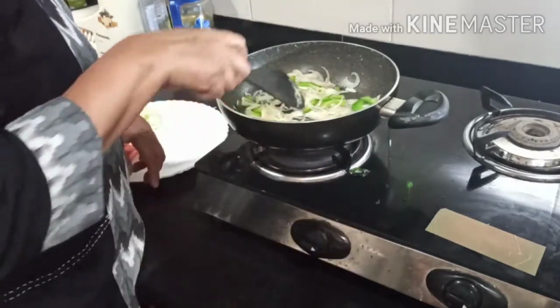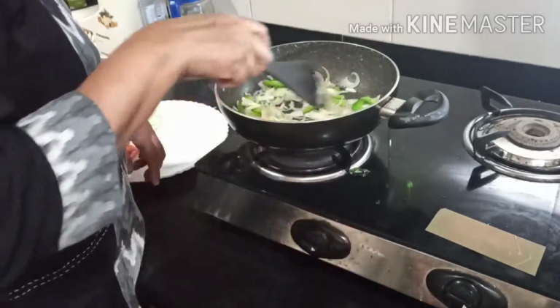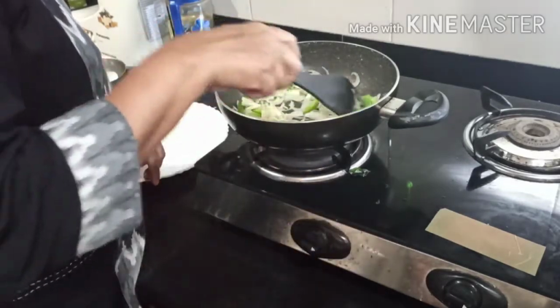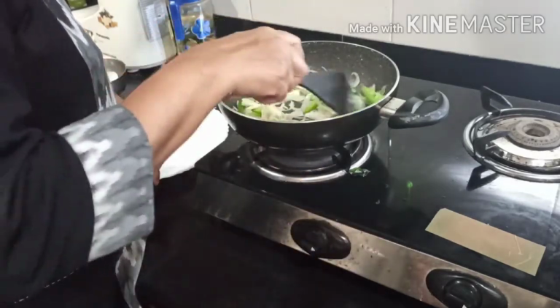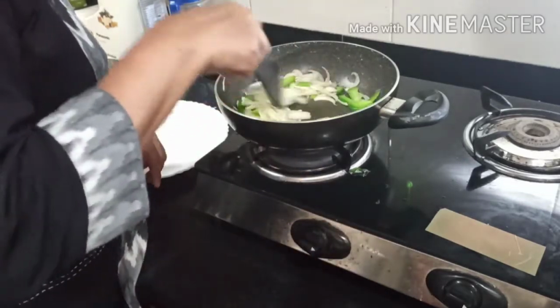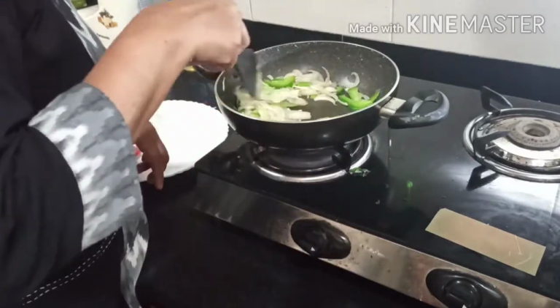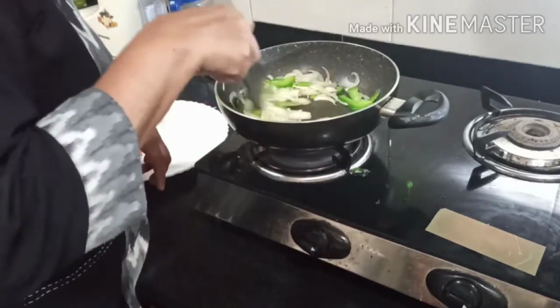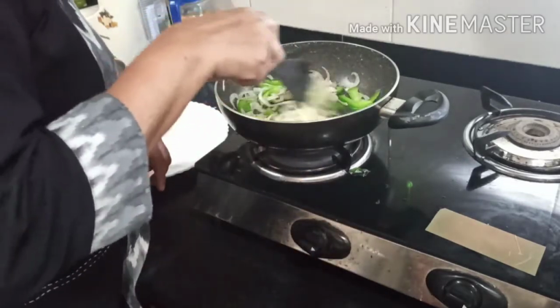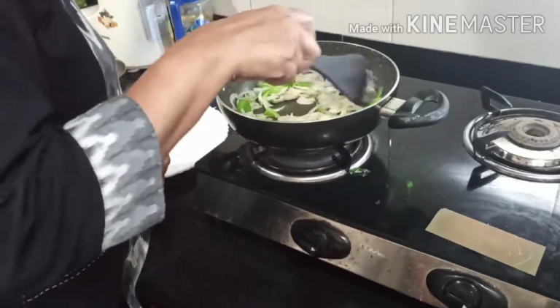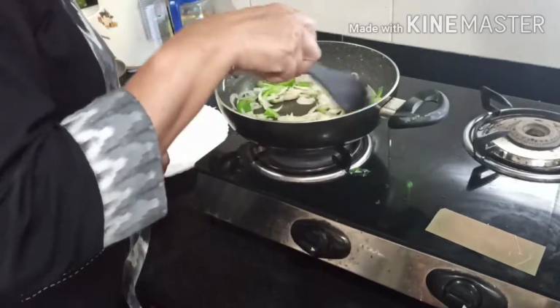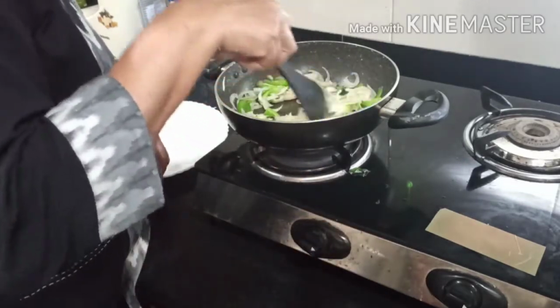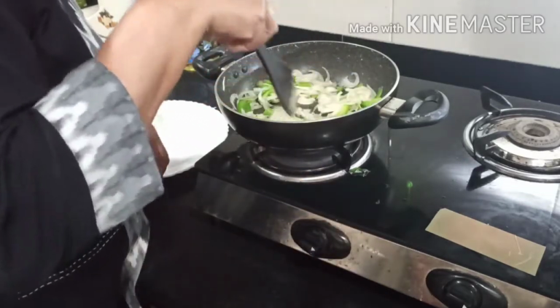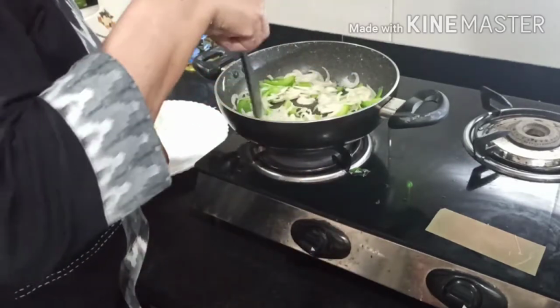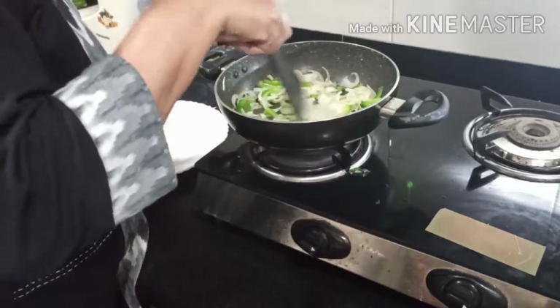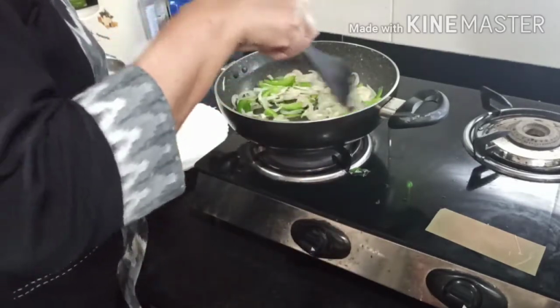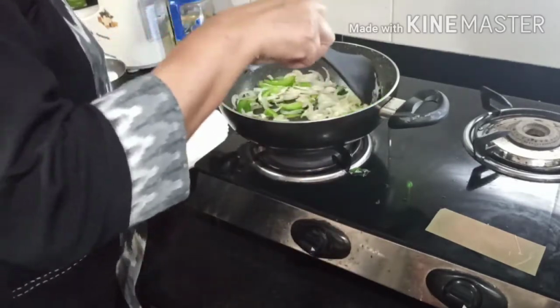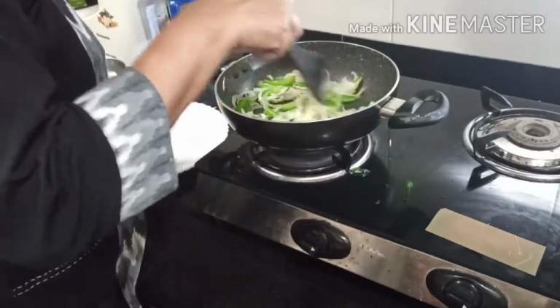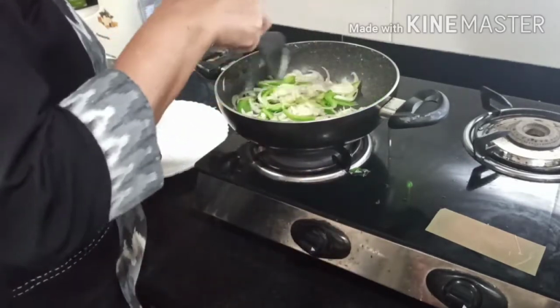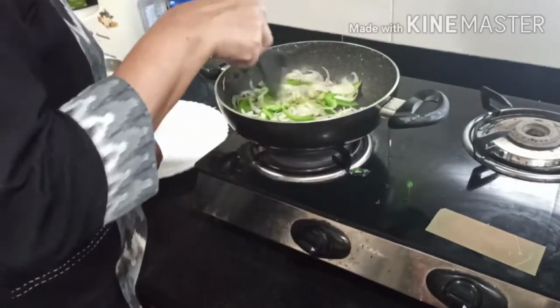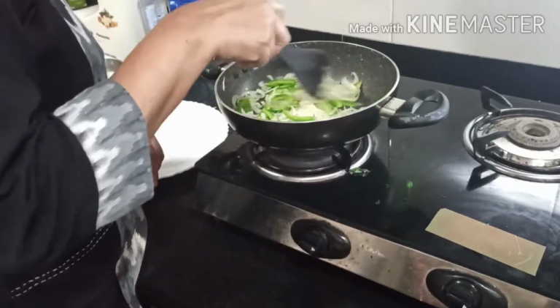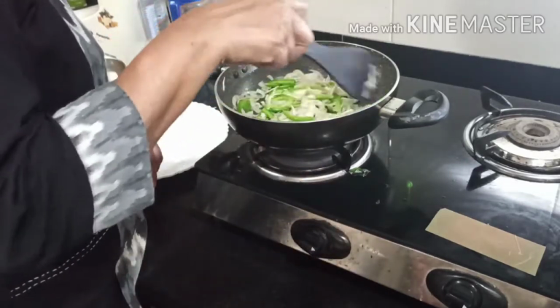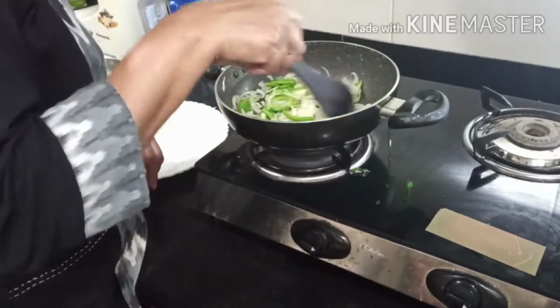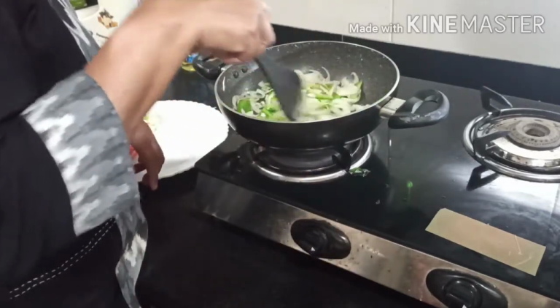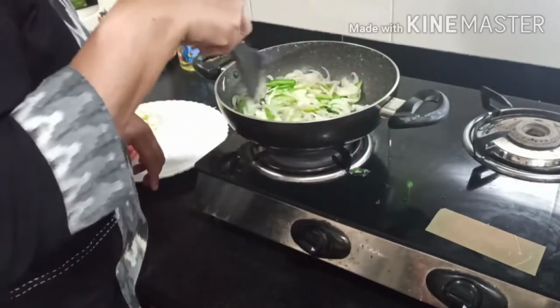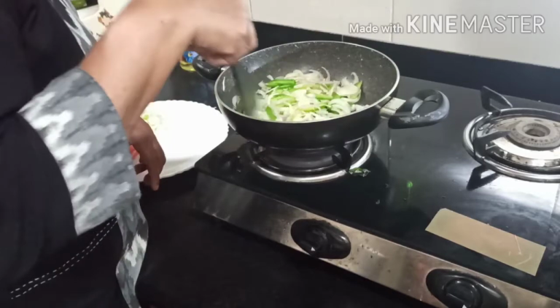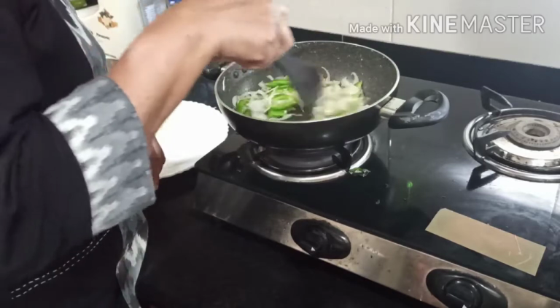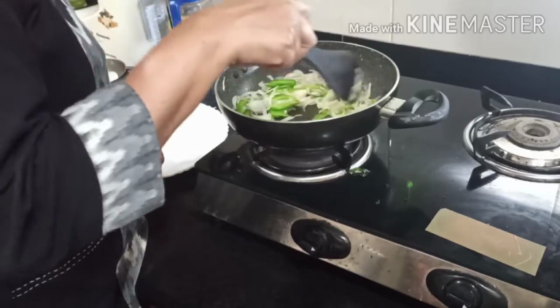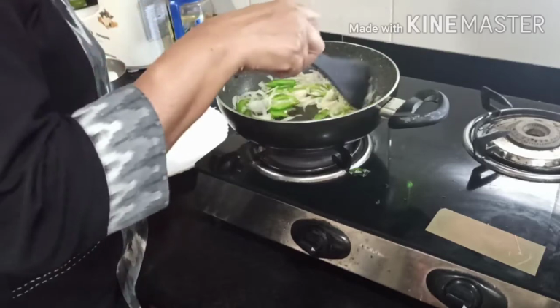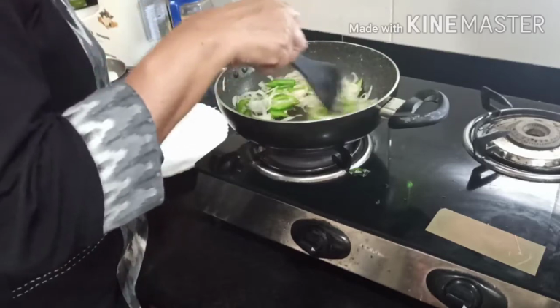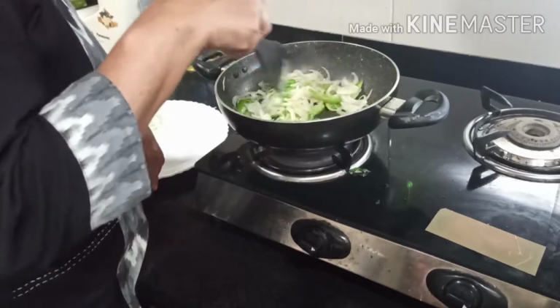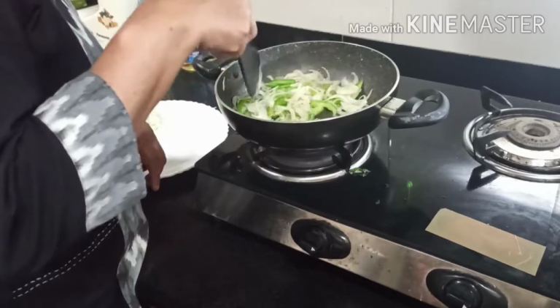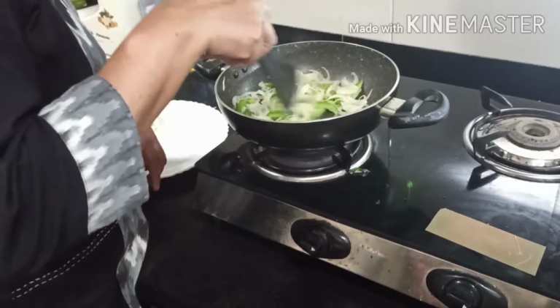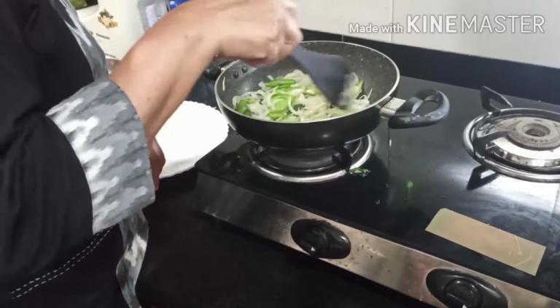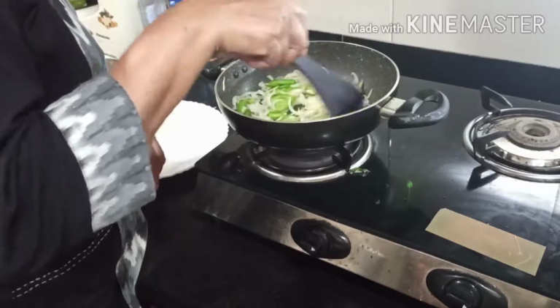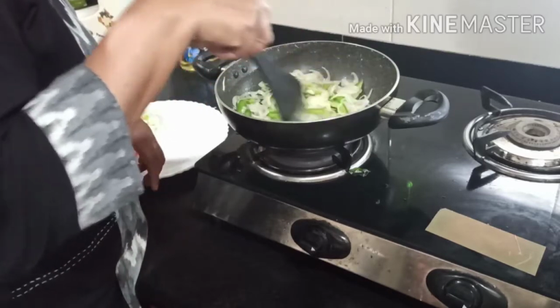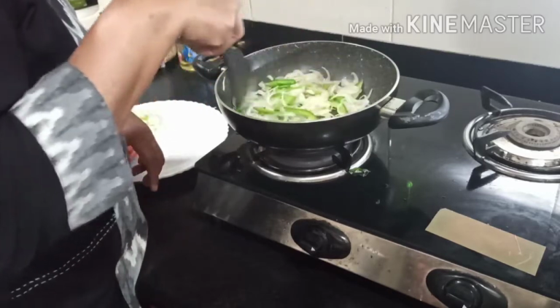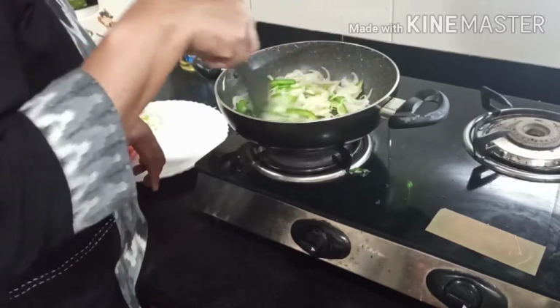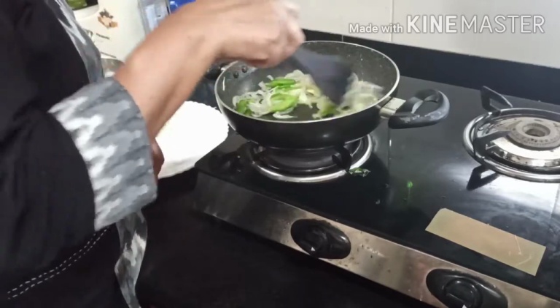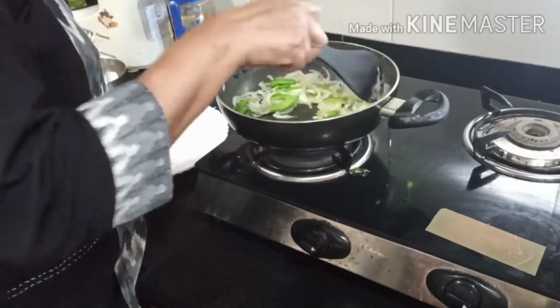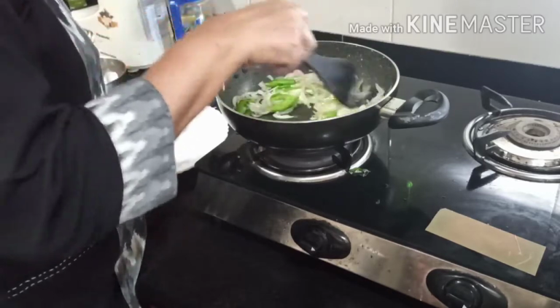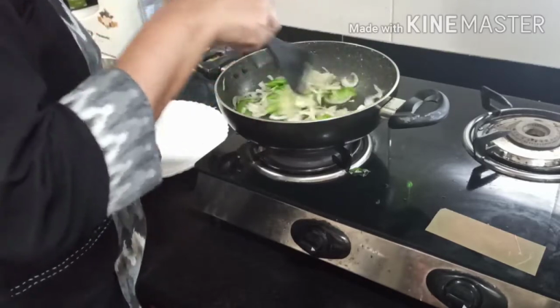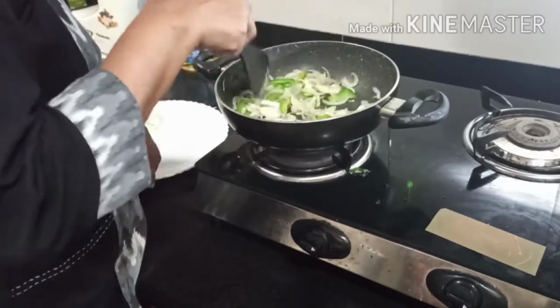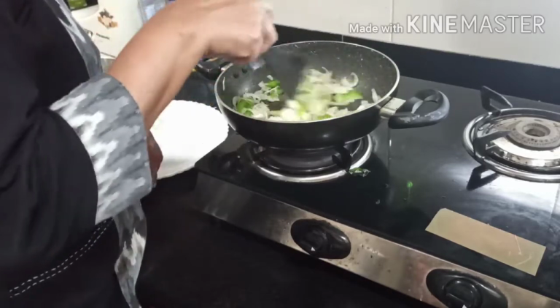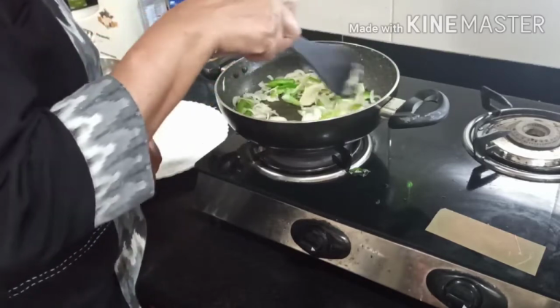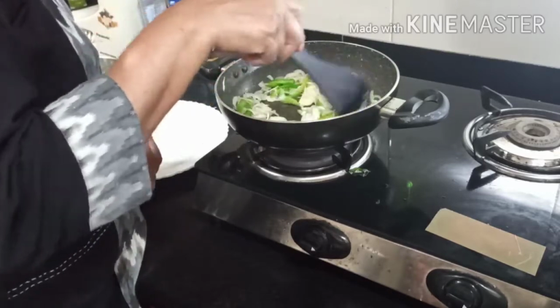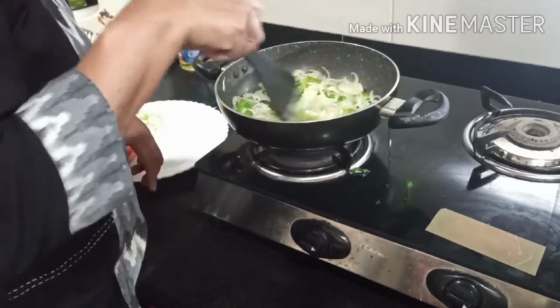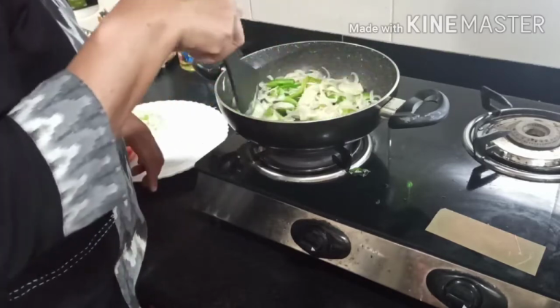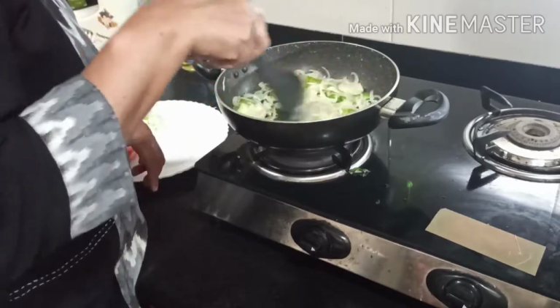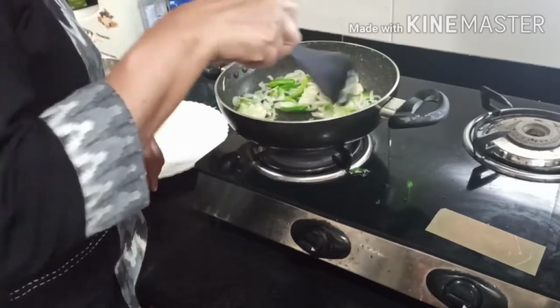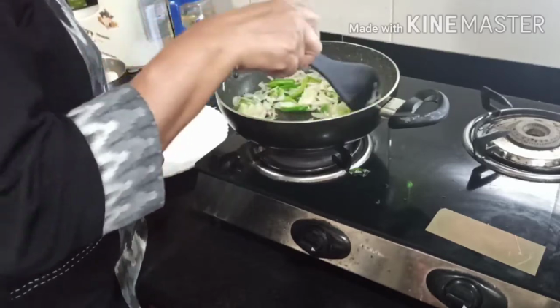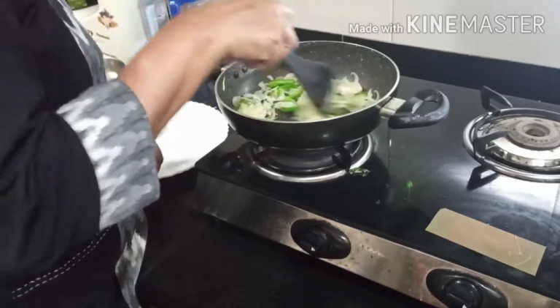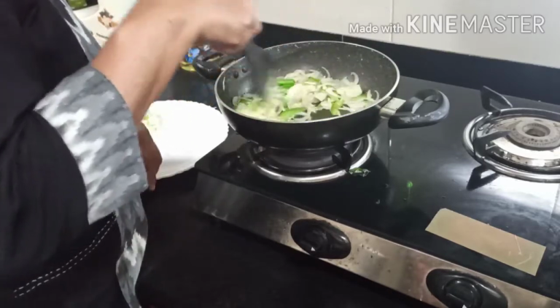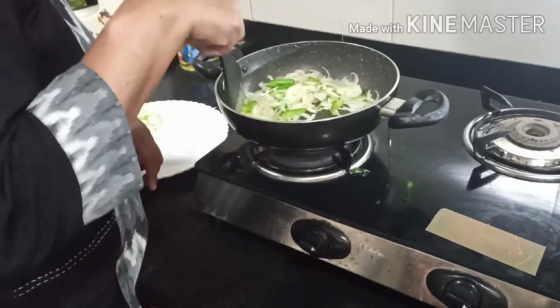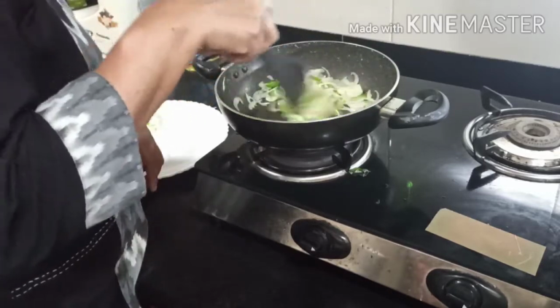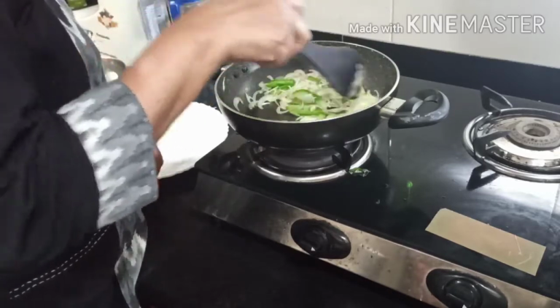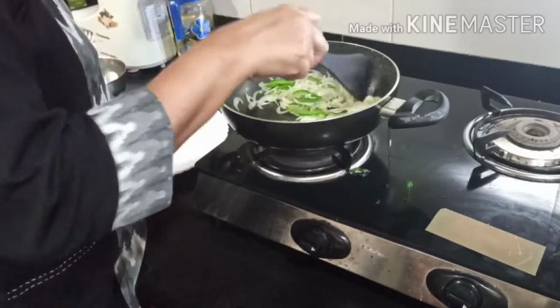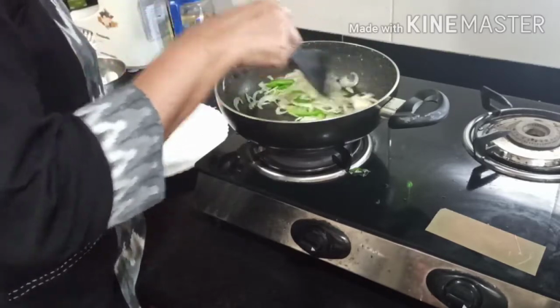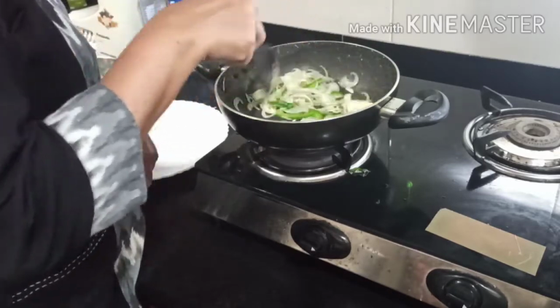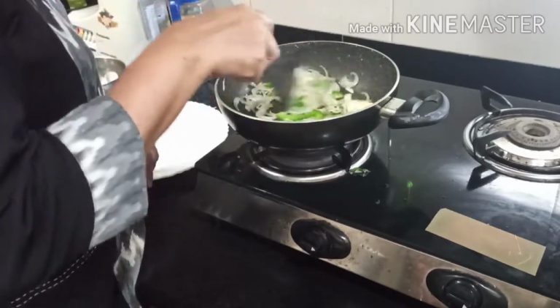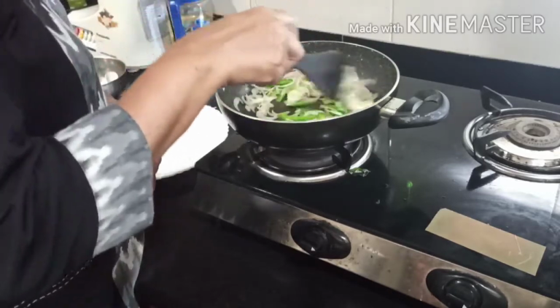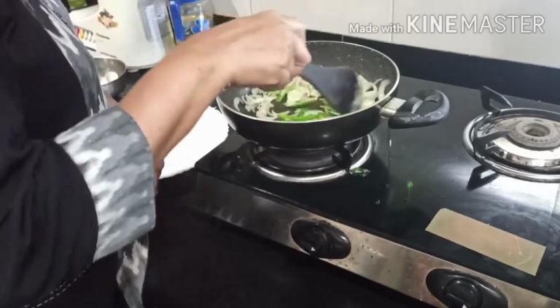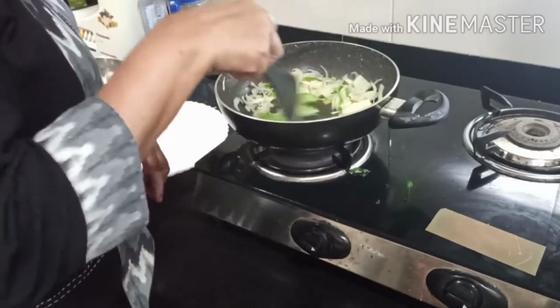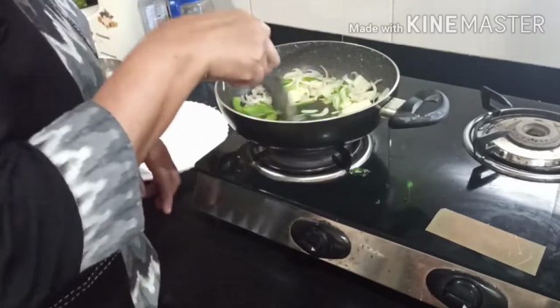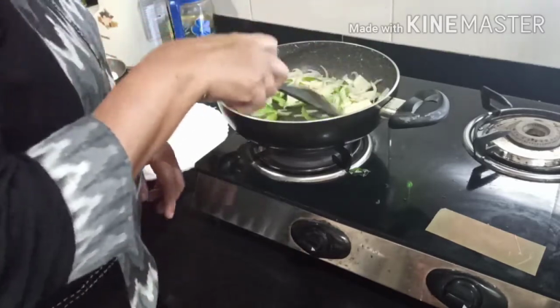Since the cabbage has been added, it takes about 10 minutes. Then add the vegetables and vinegar. You can add pepper powder and salt. Mix well.